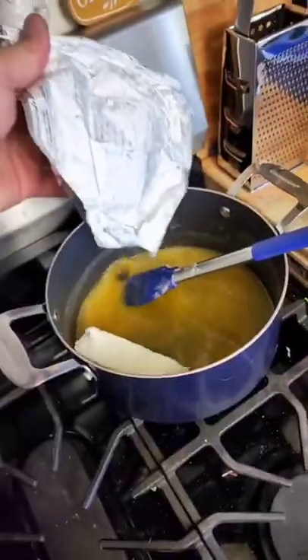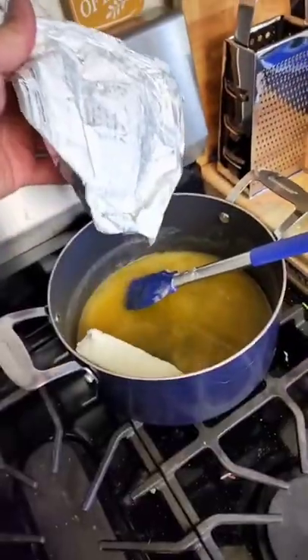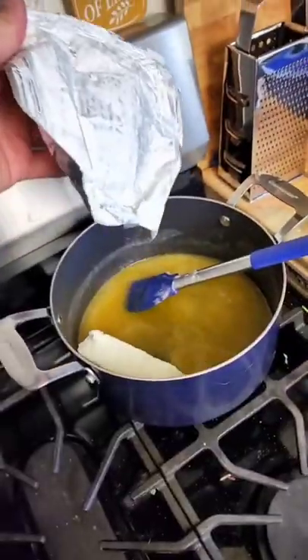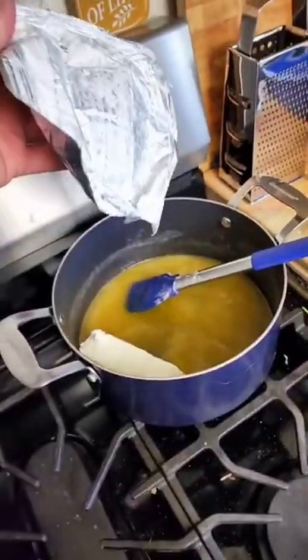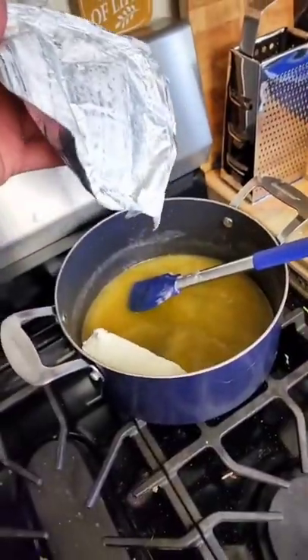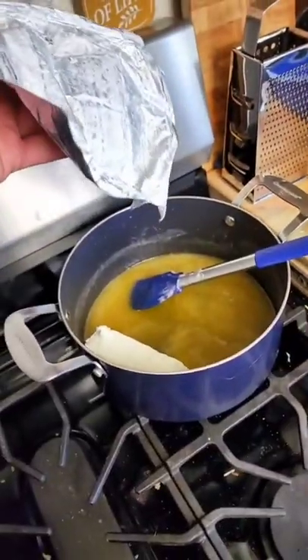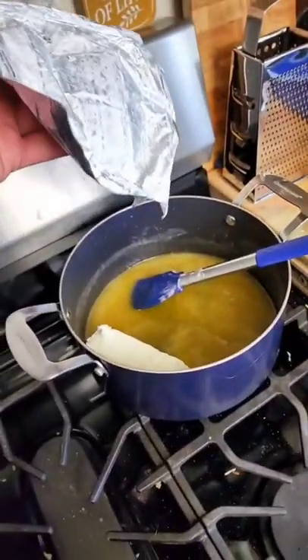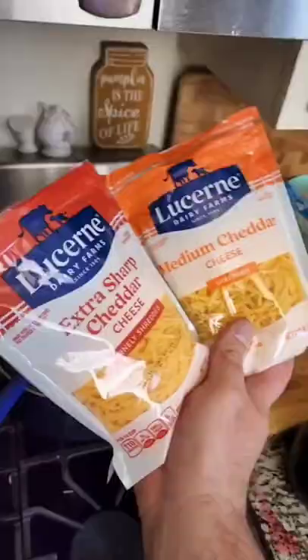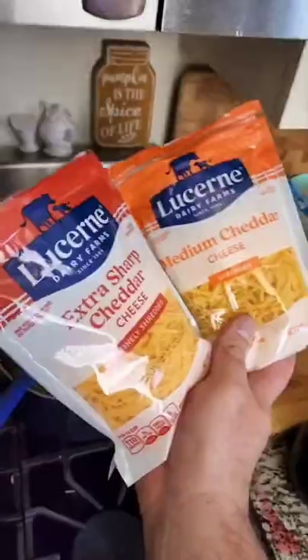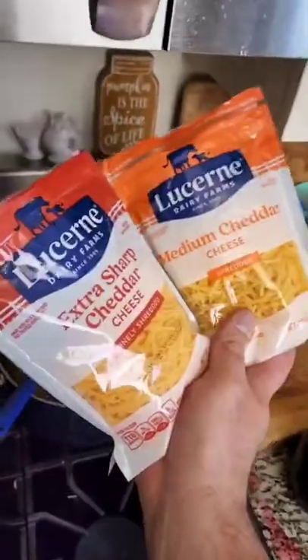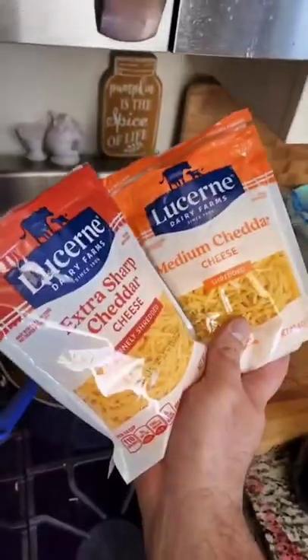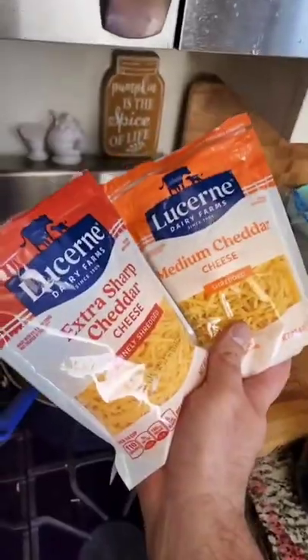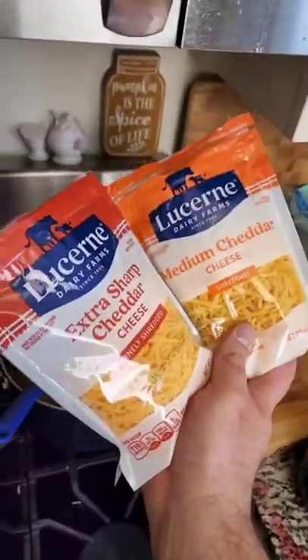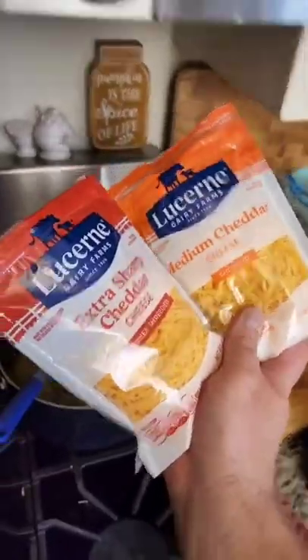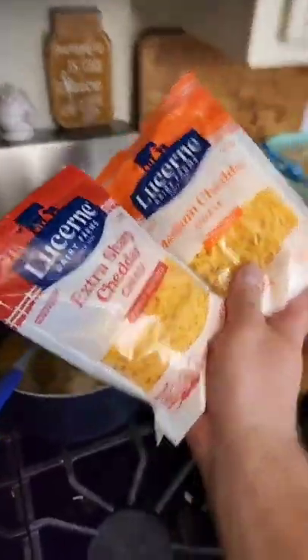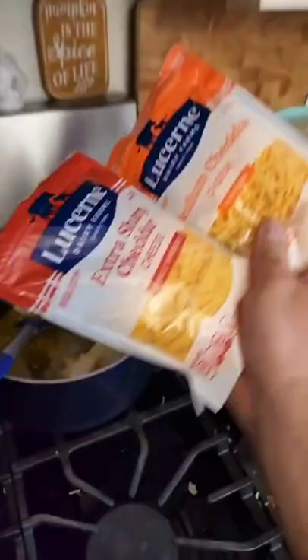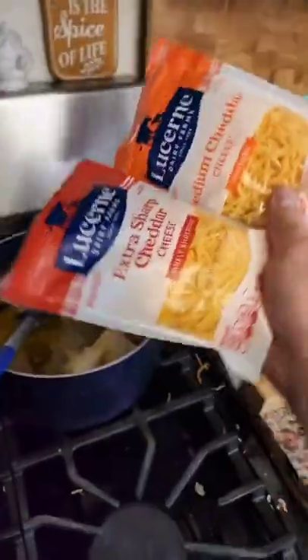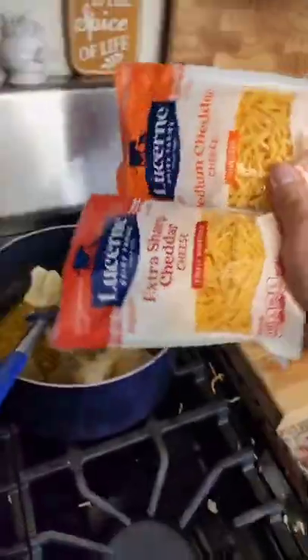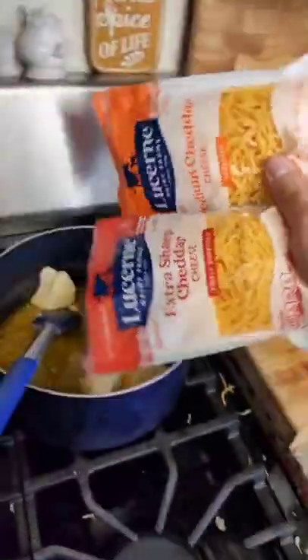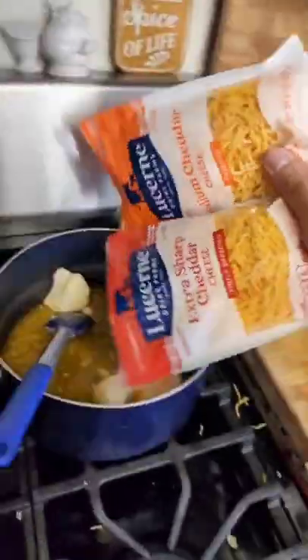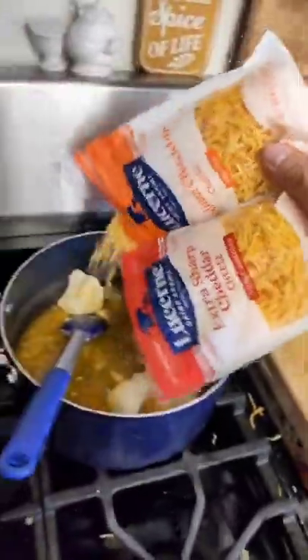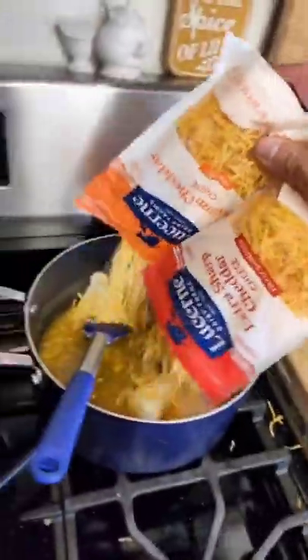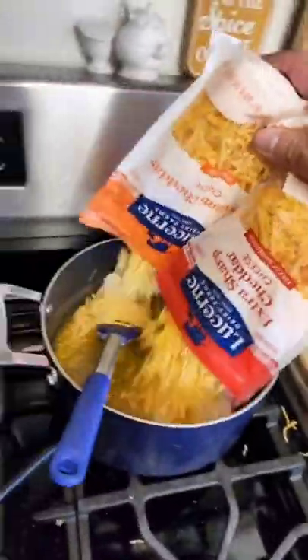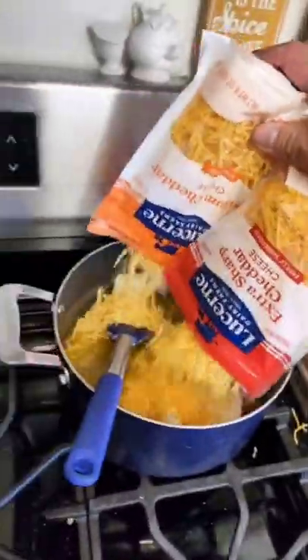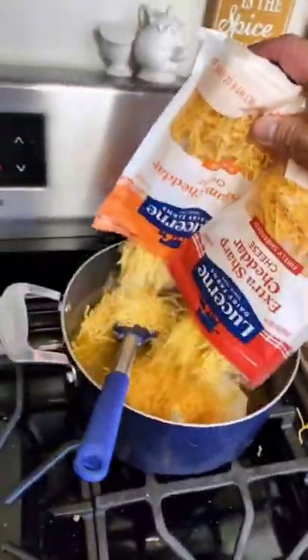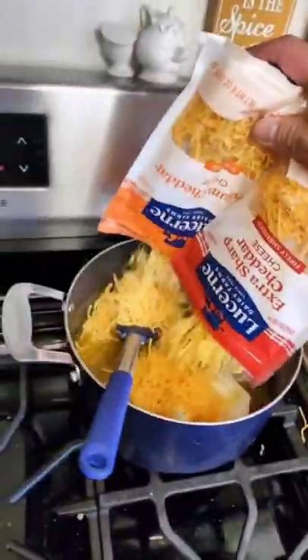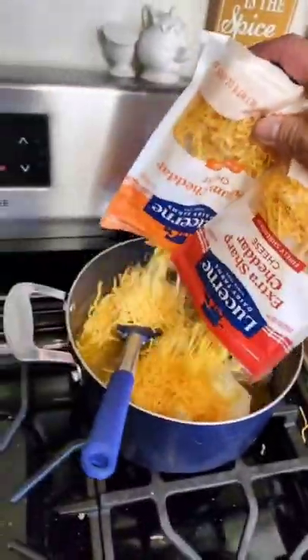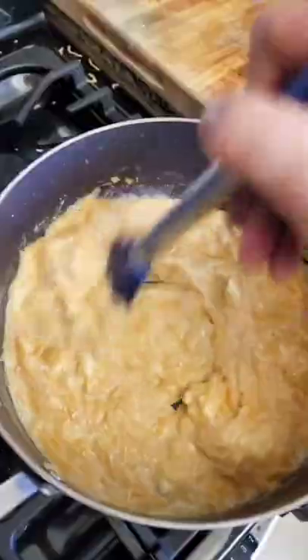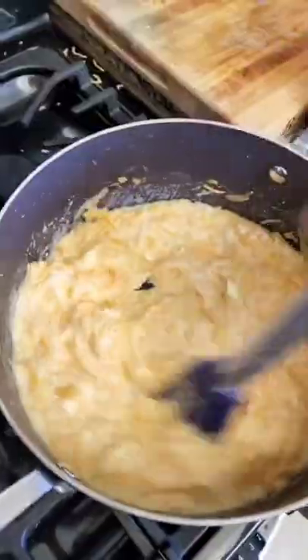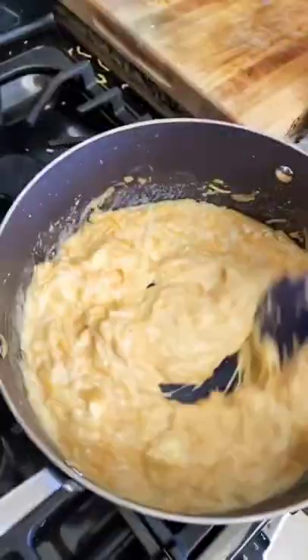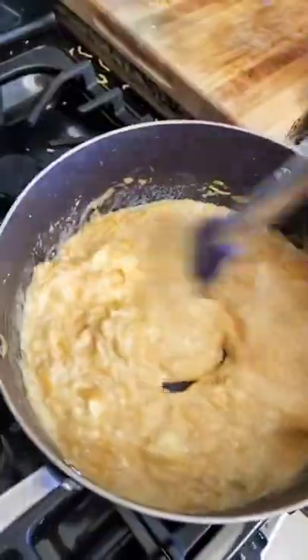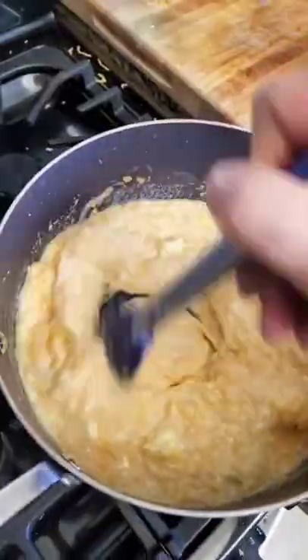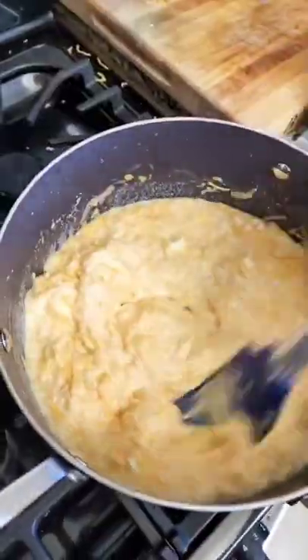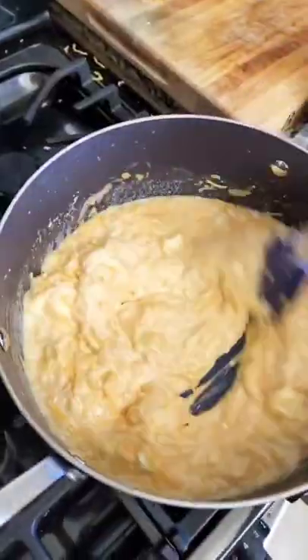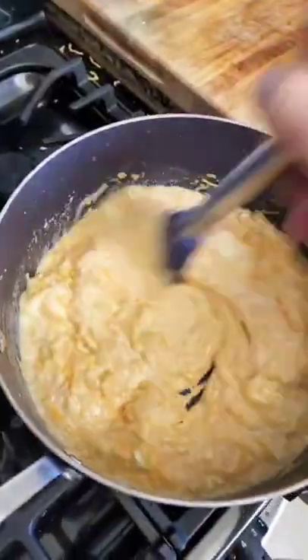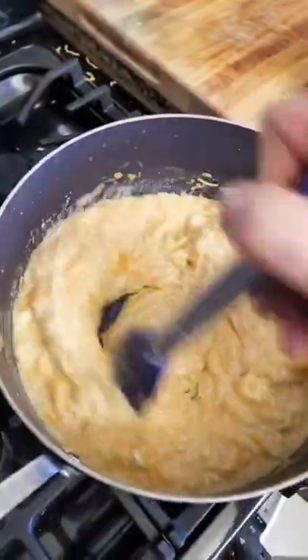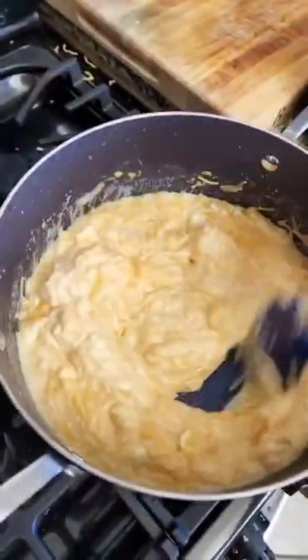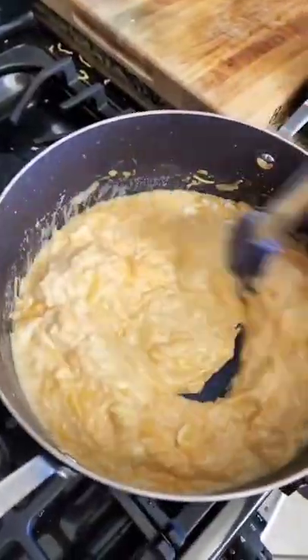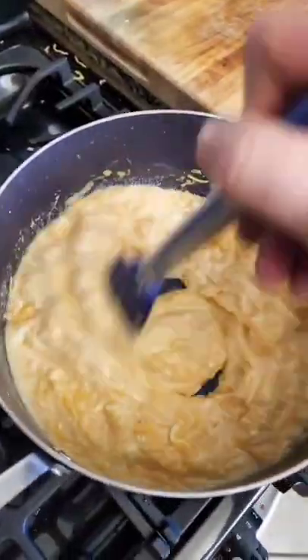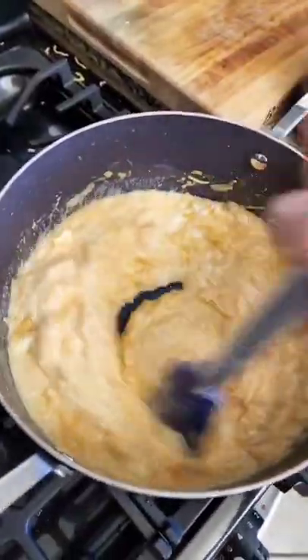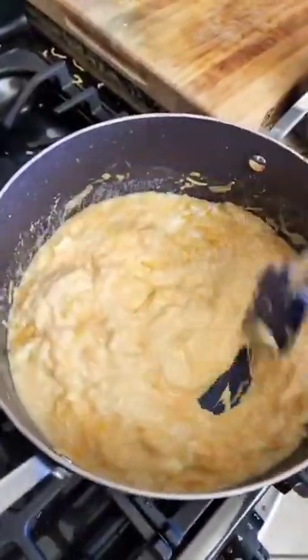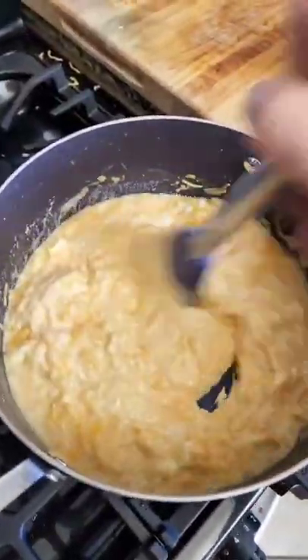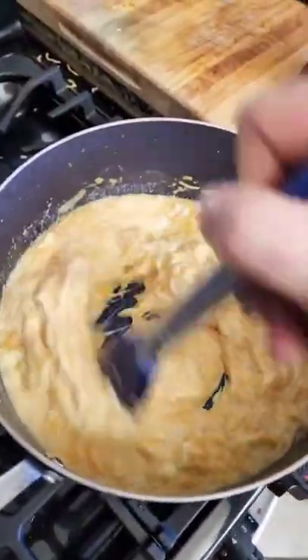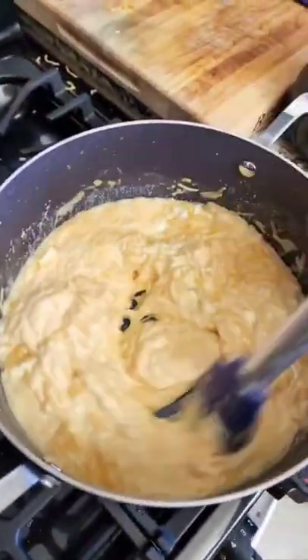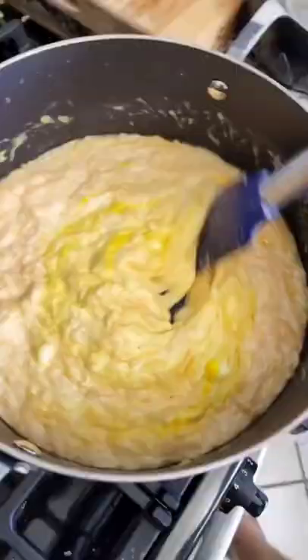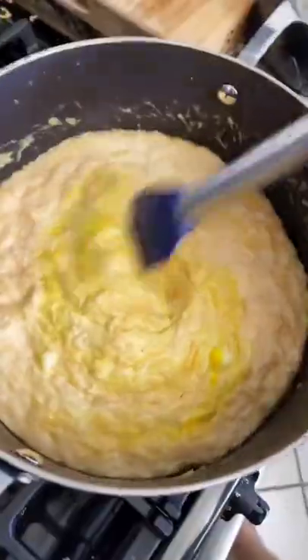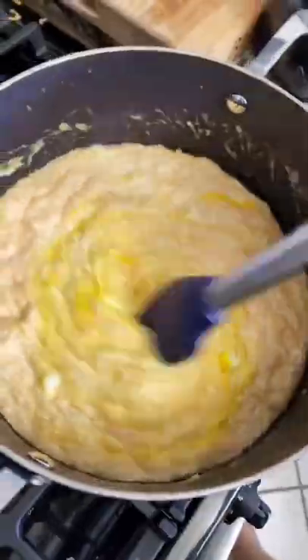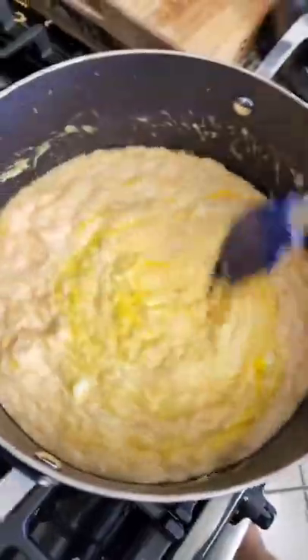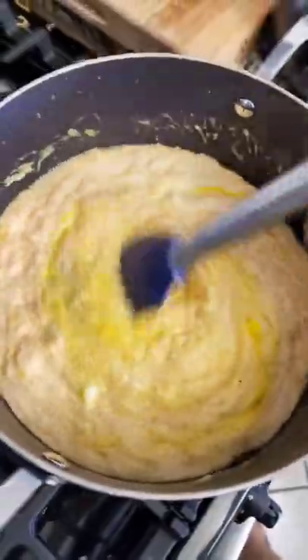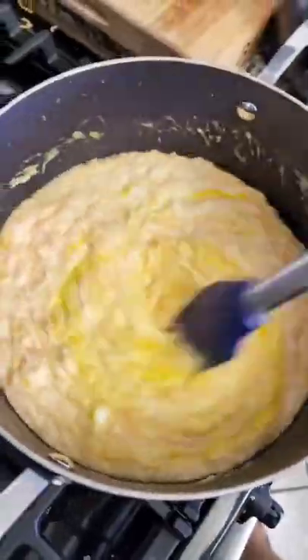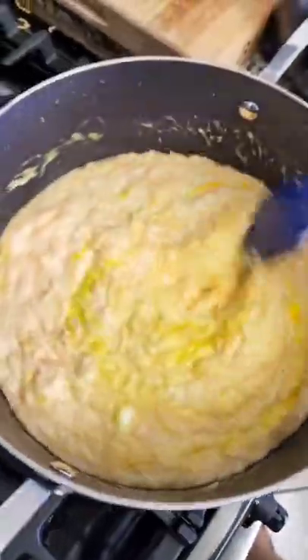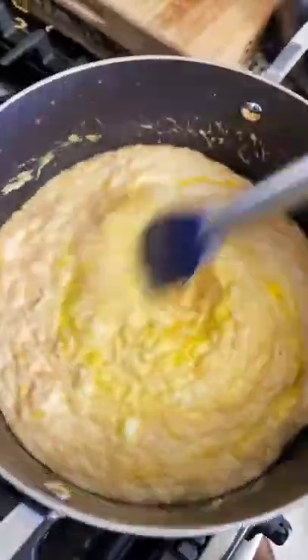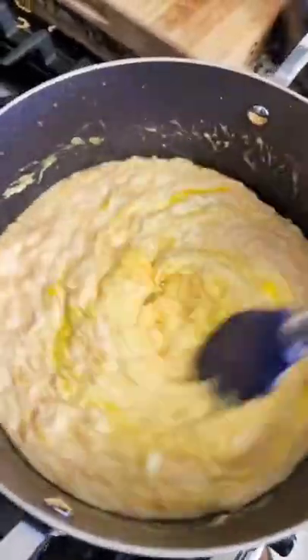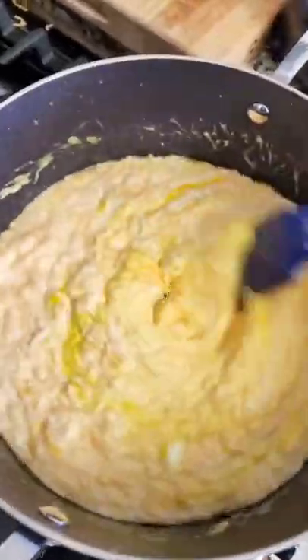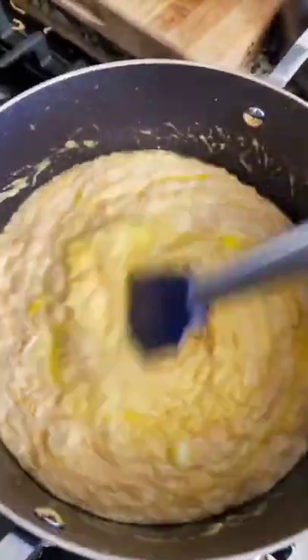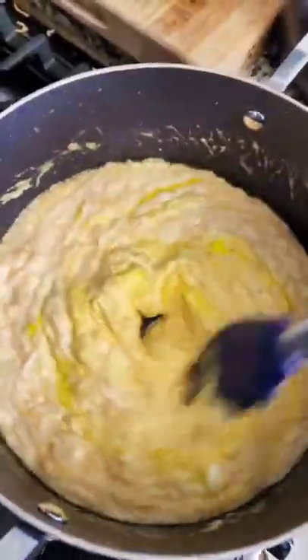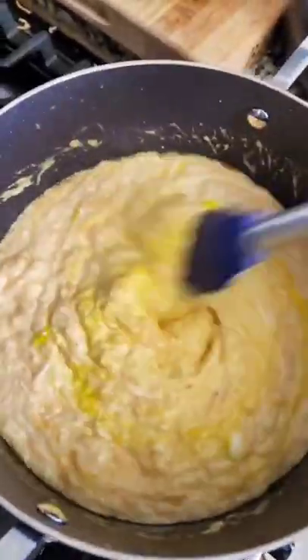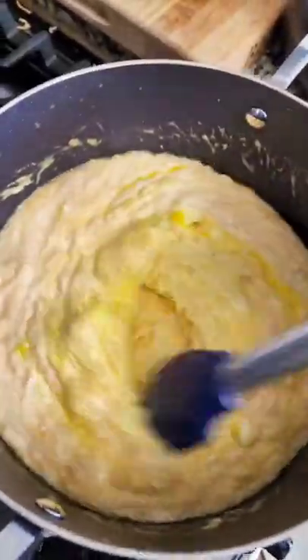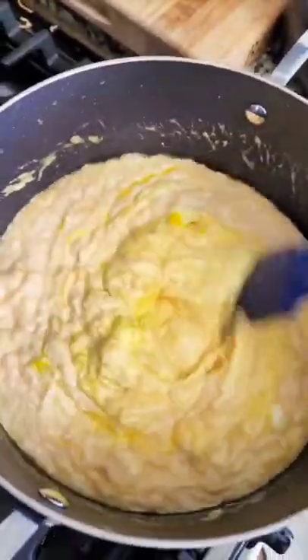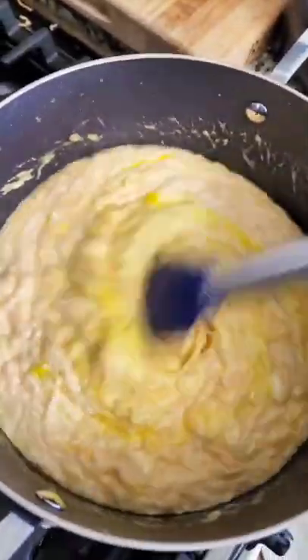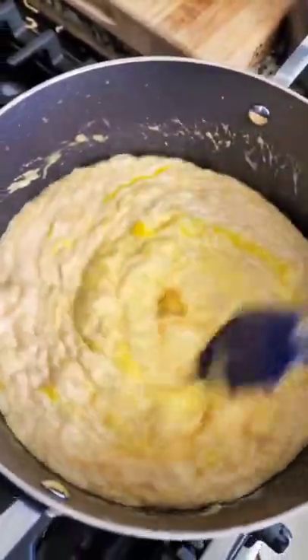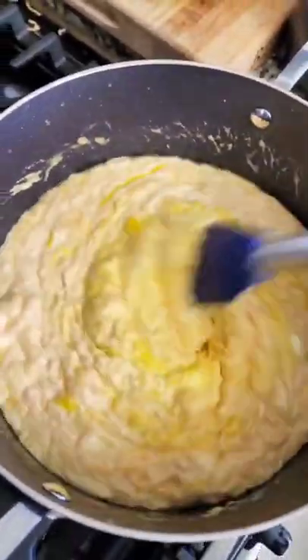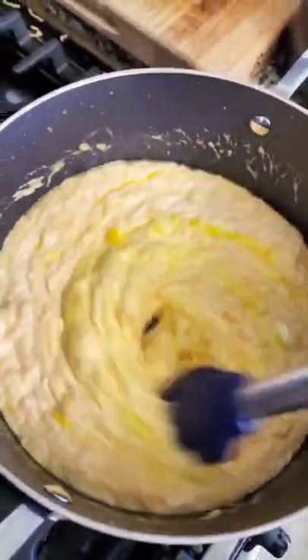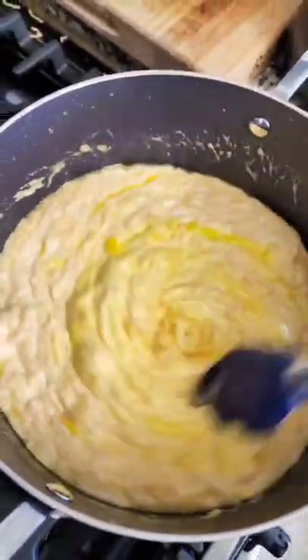The butter's looking good, good. Sharp and medium cheddar. Add some milk and stir it all up. Add in a smidgey of yellow food coloring.